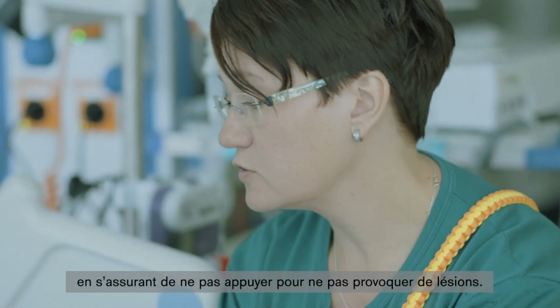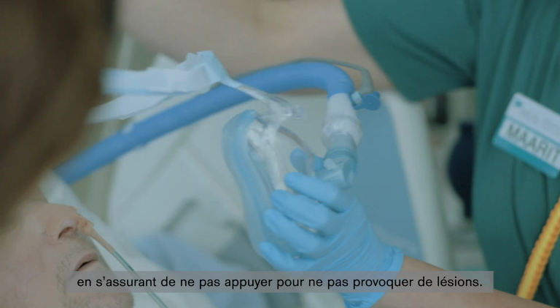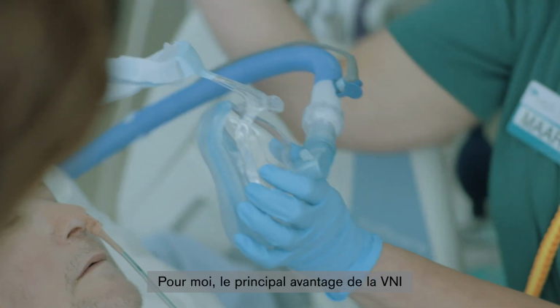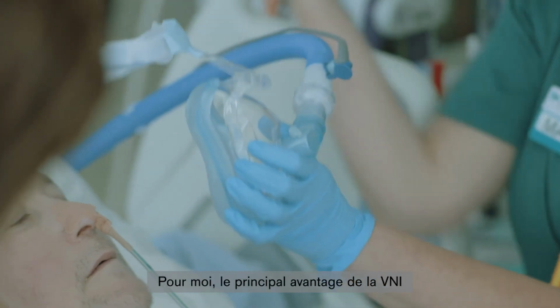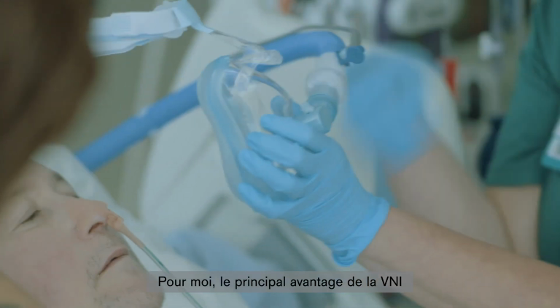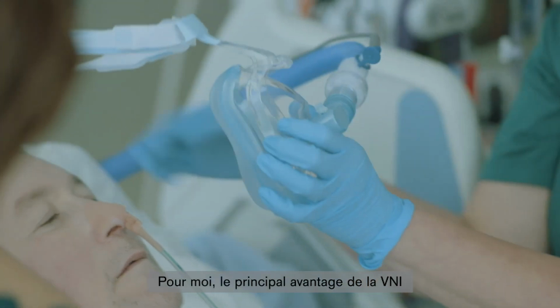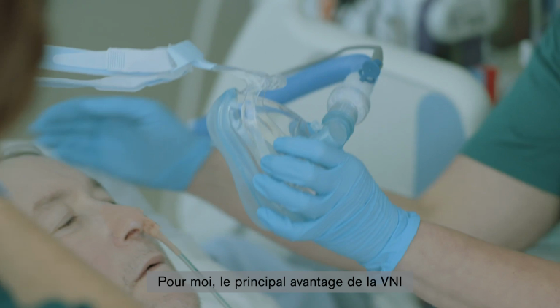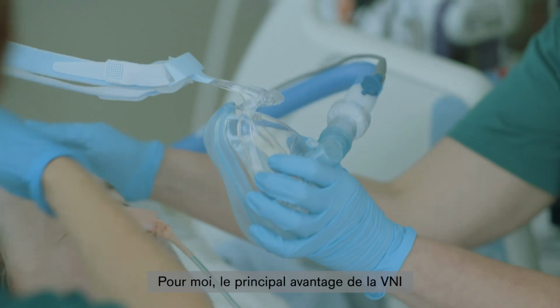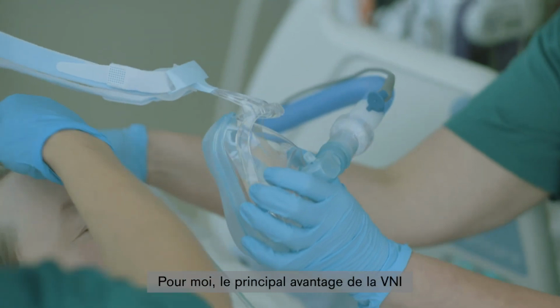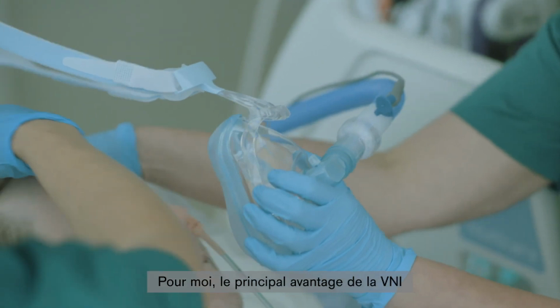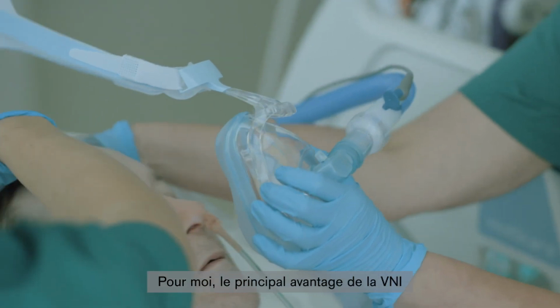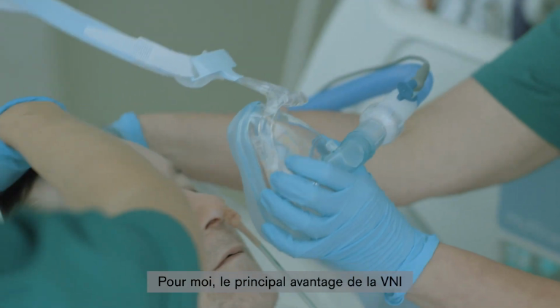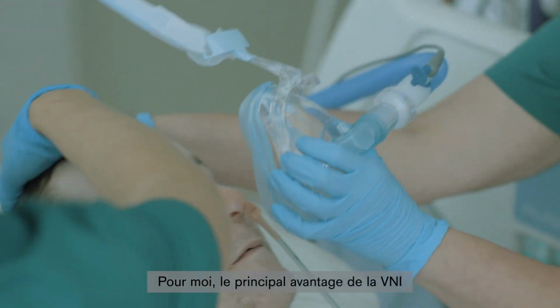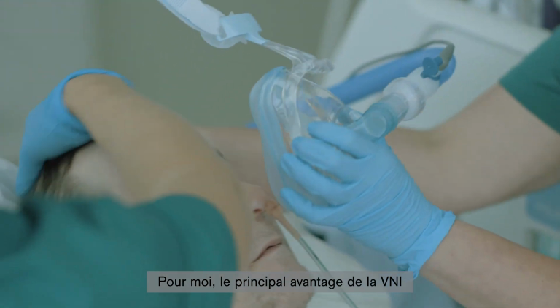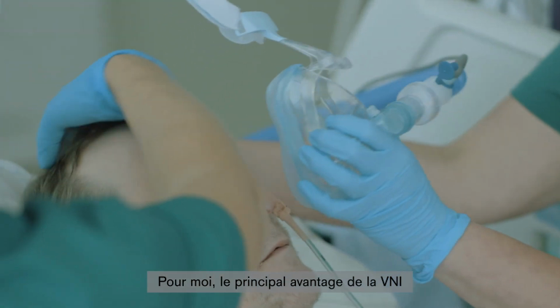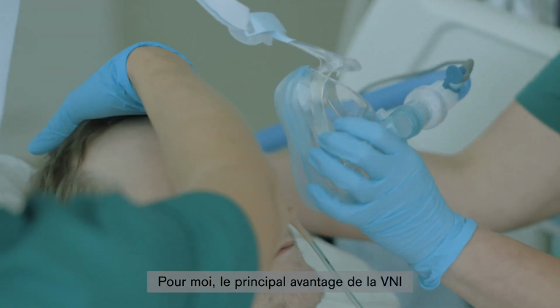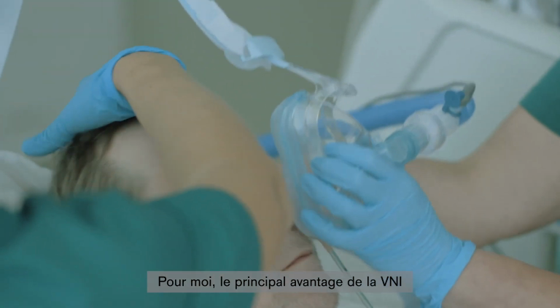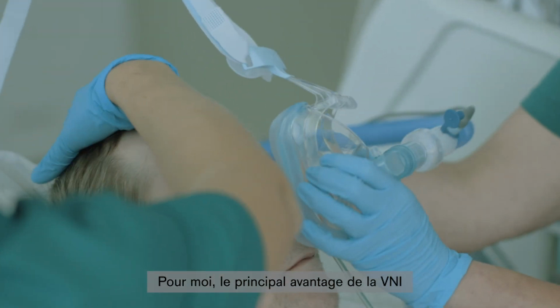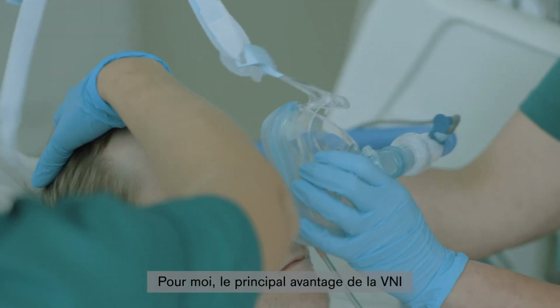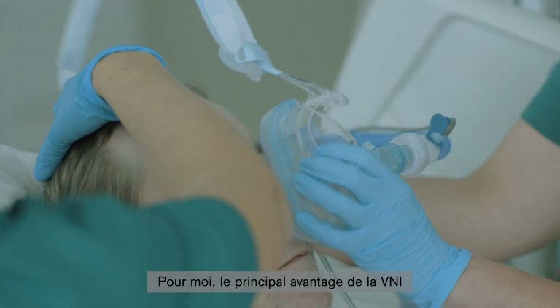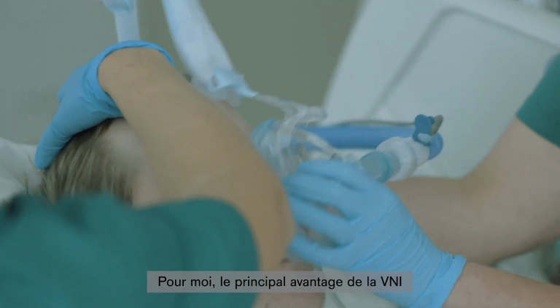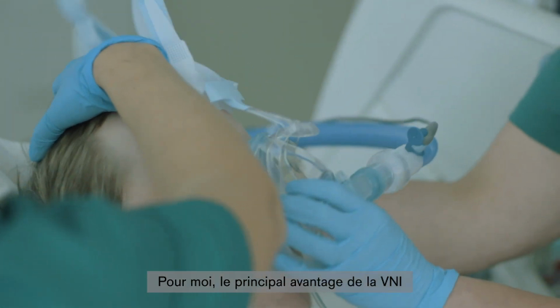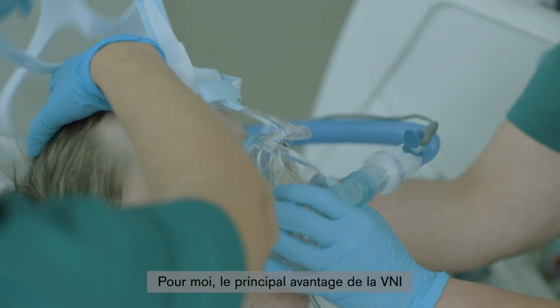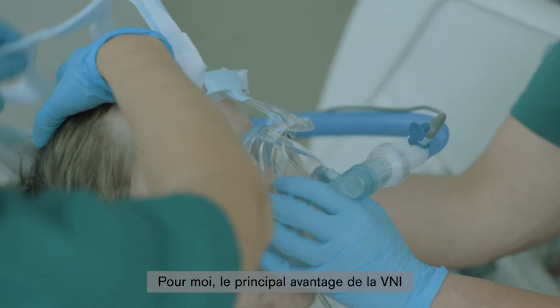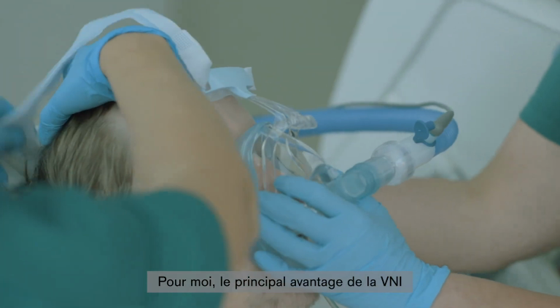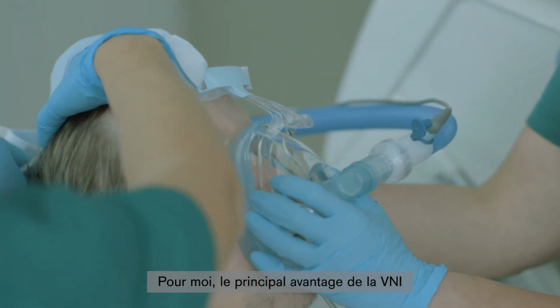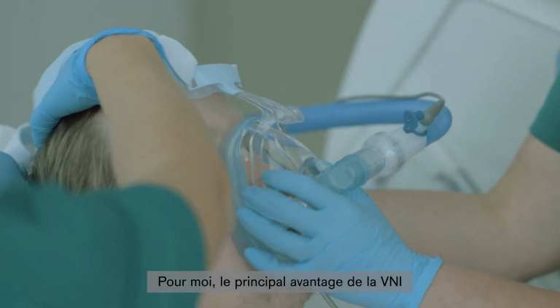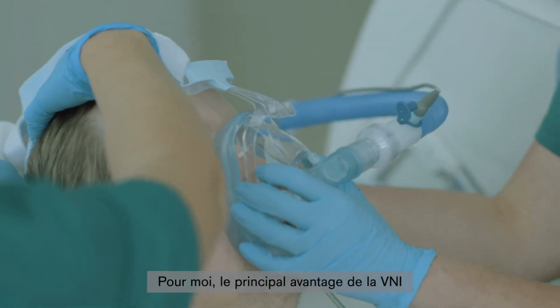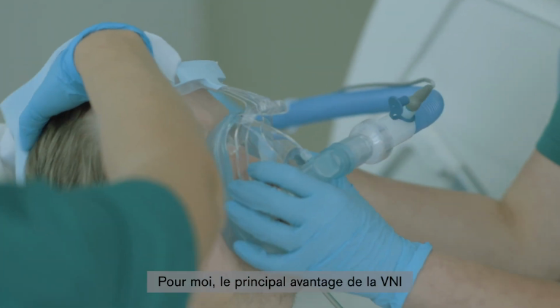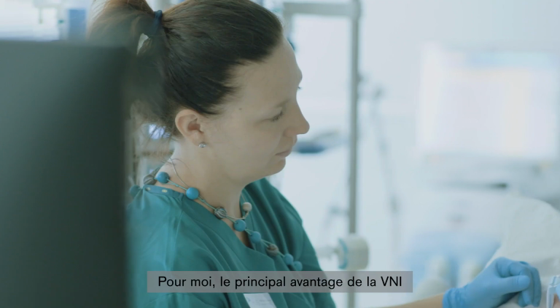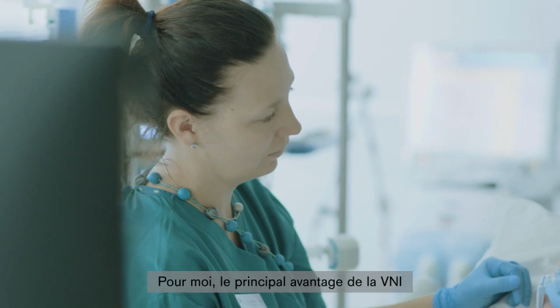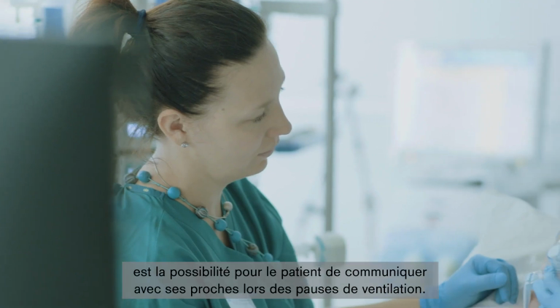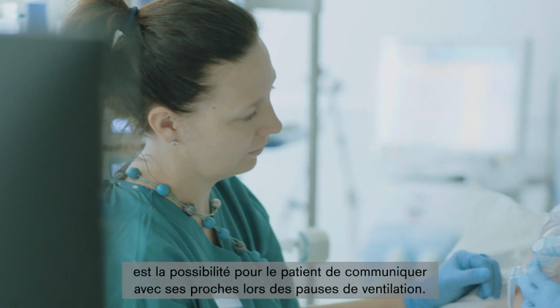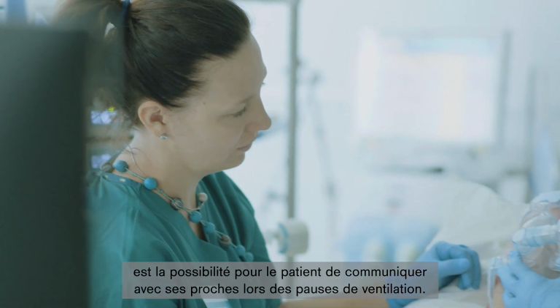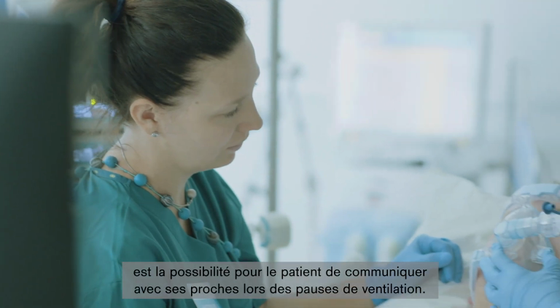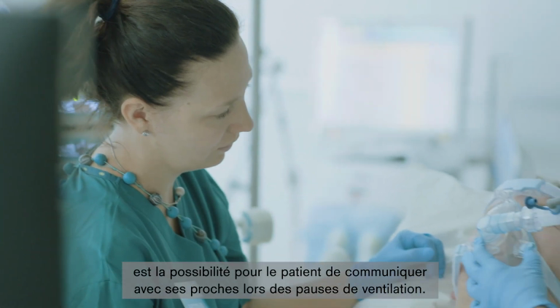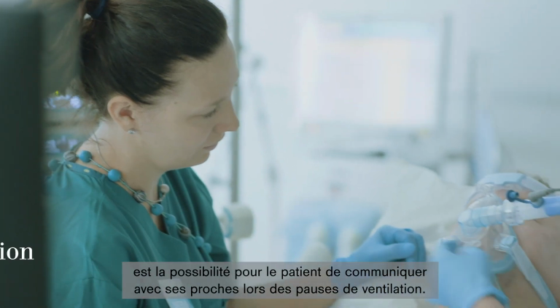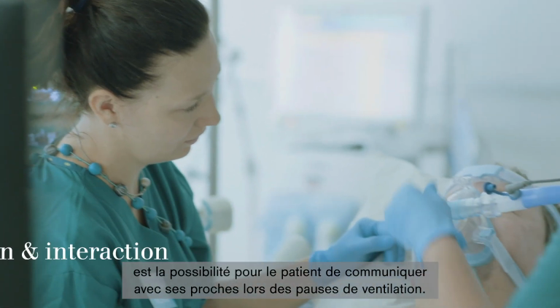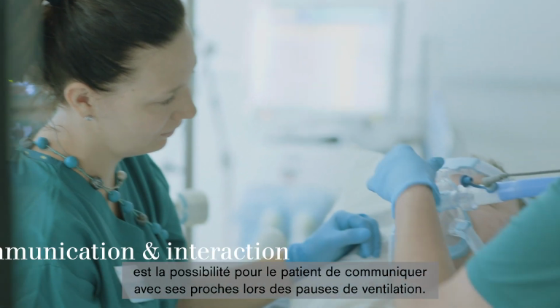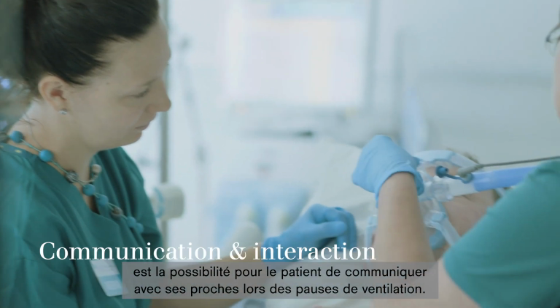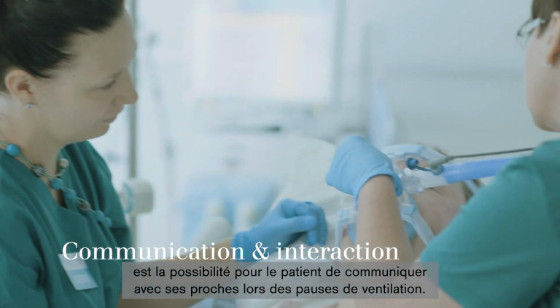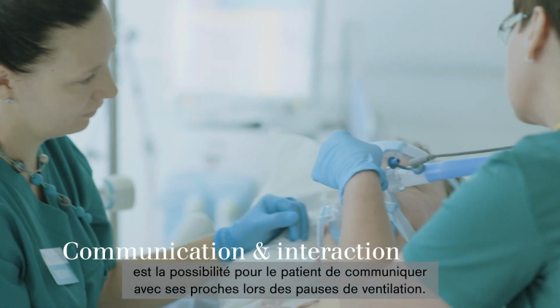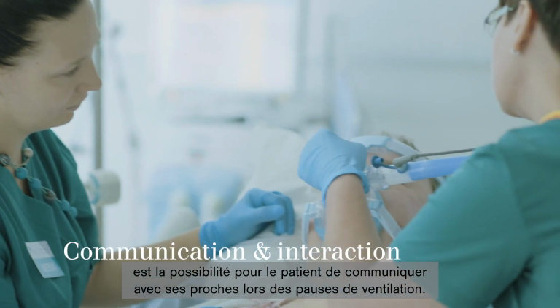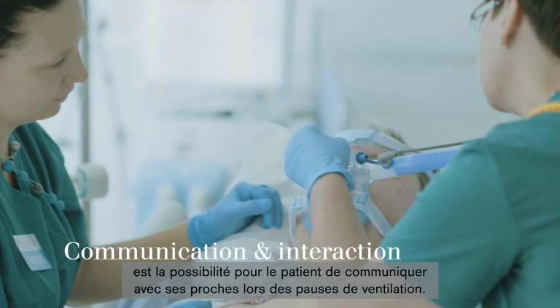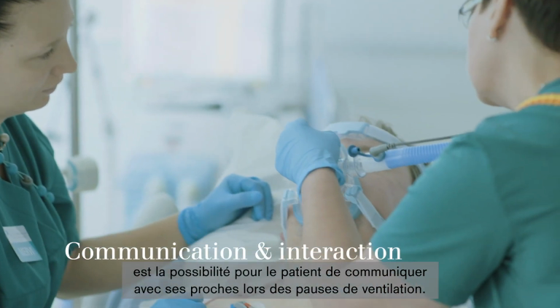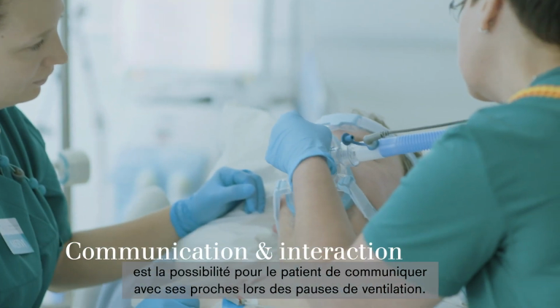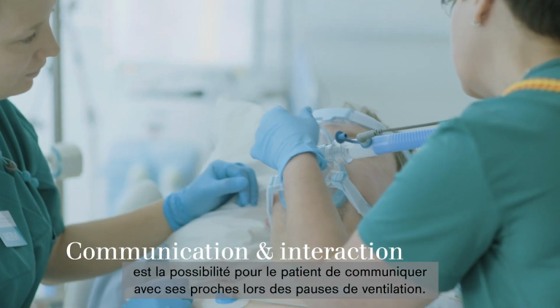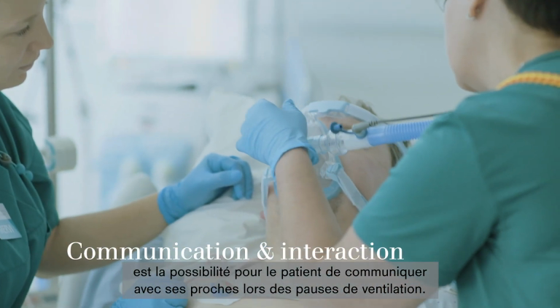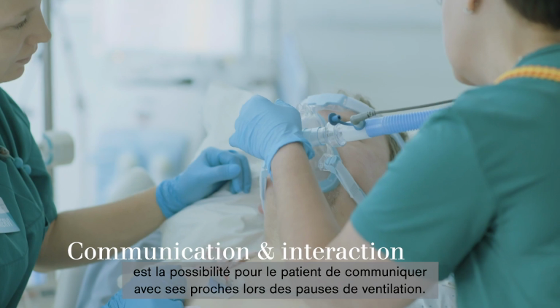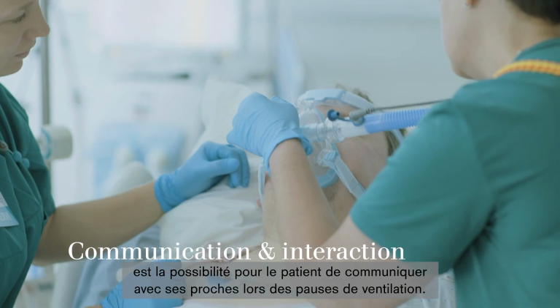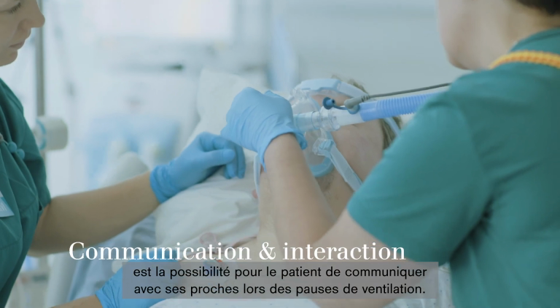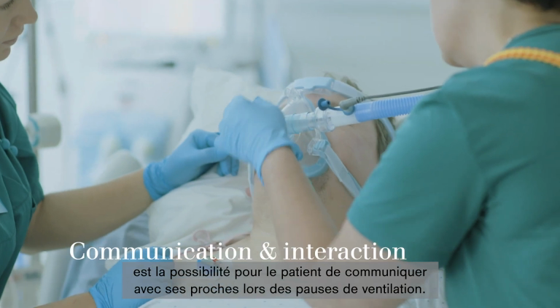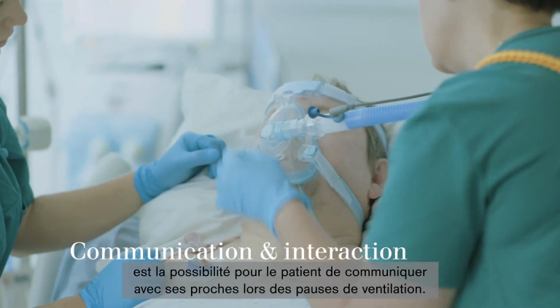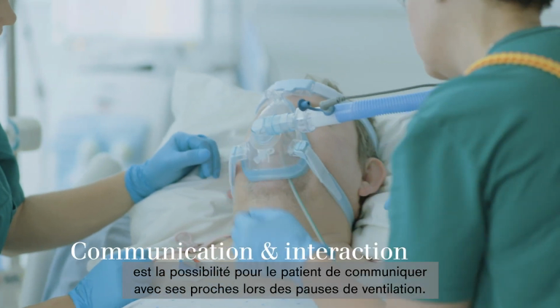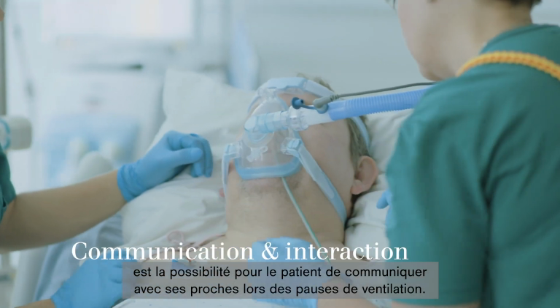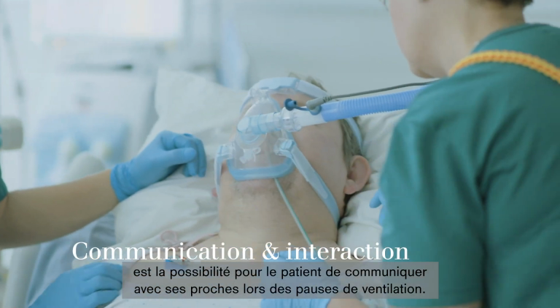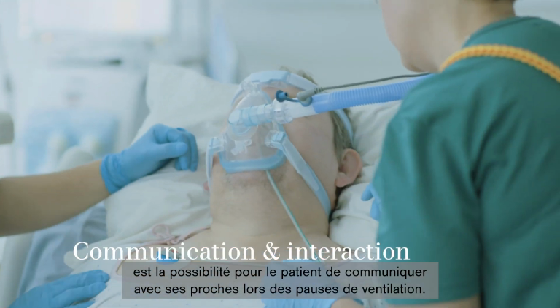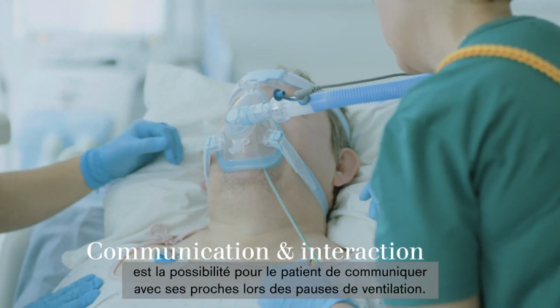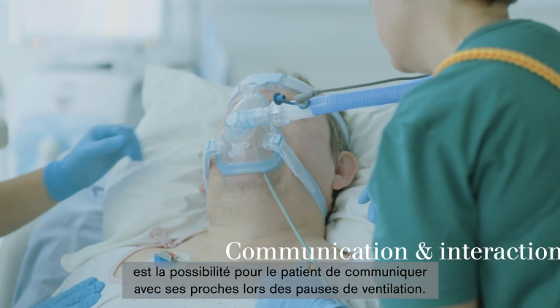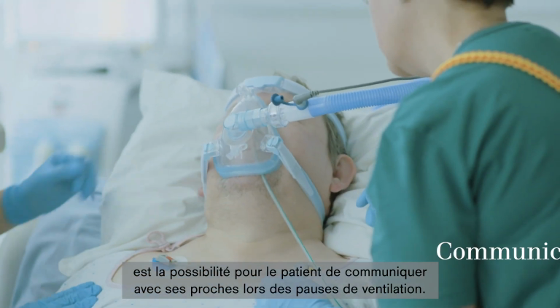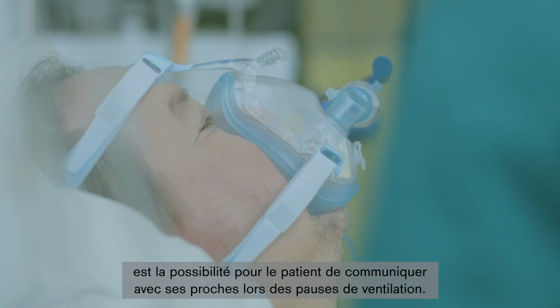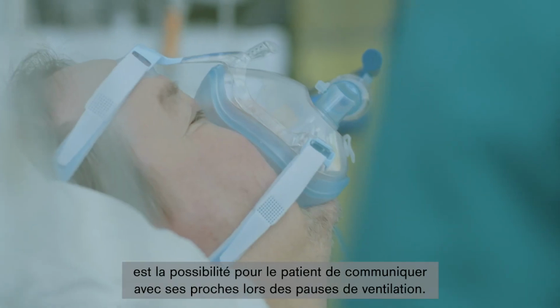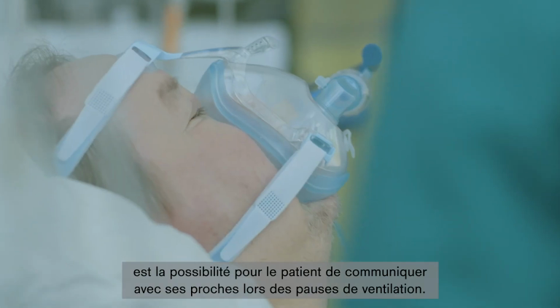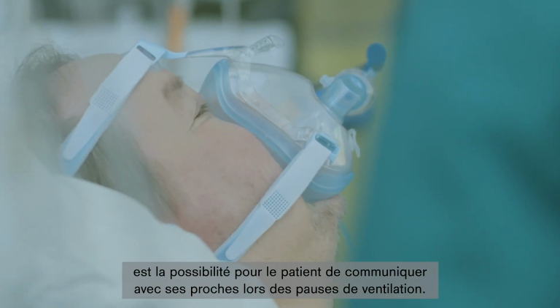The biggest benefit of NIV ventilation, from my perspective, is that the patient's family can communicate with the patient during some breaks from ventilation.